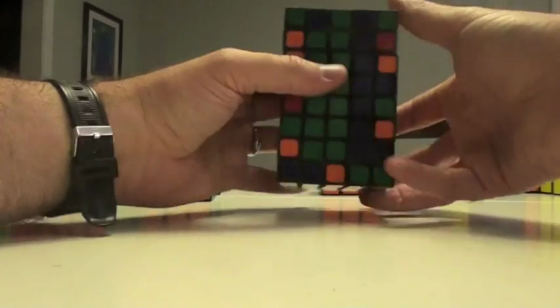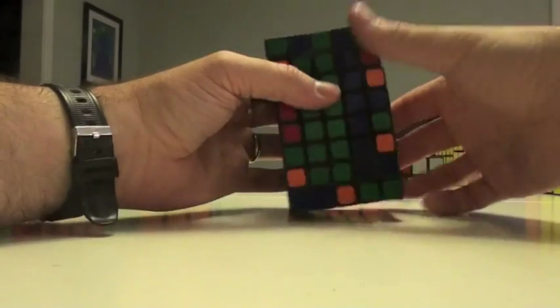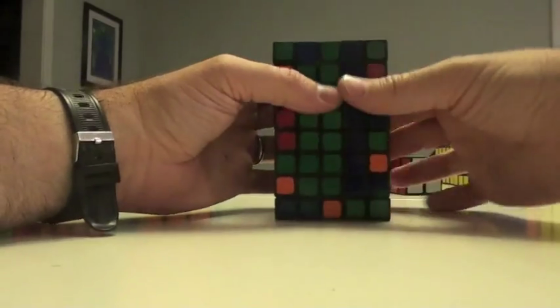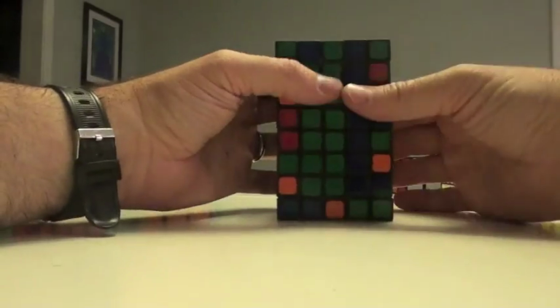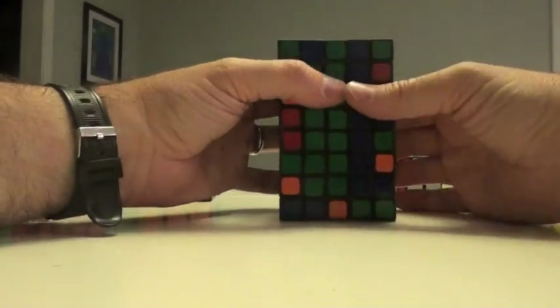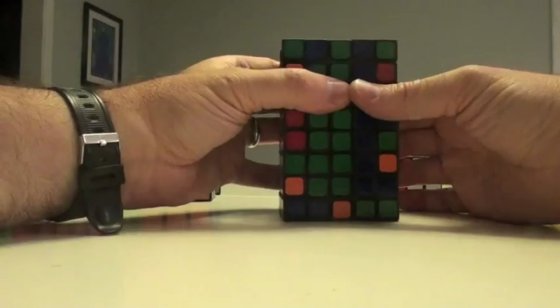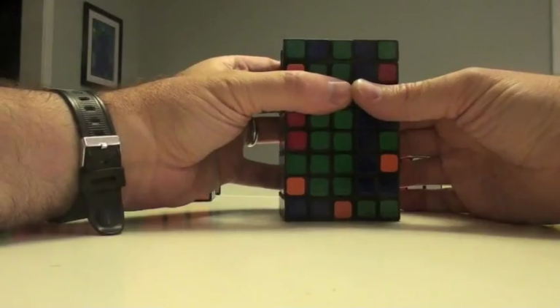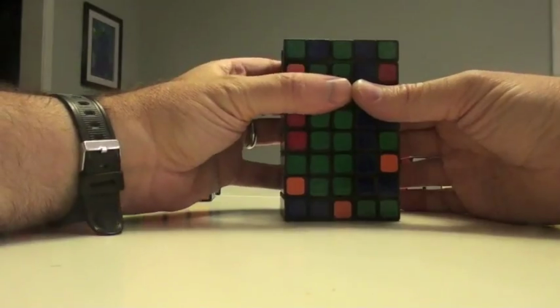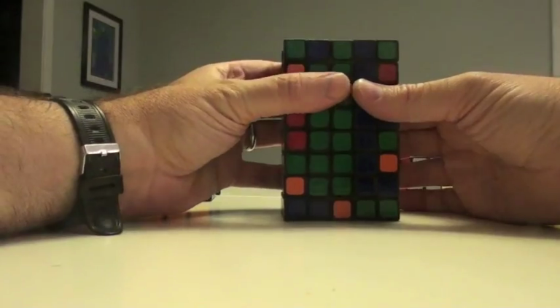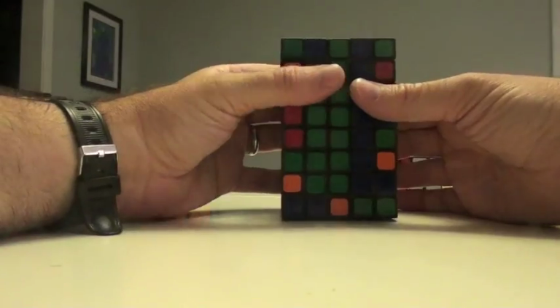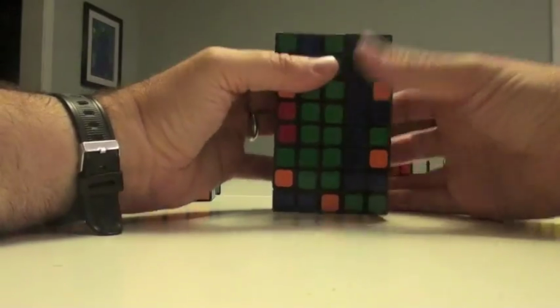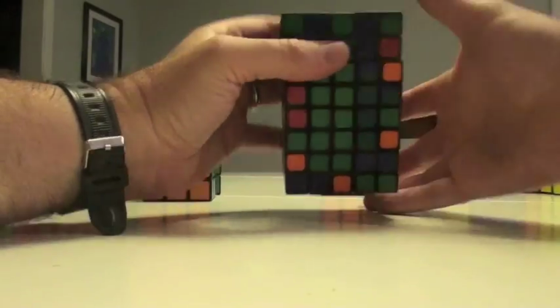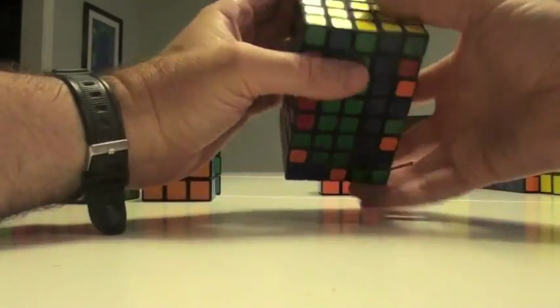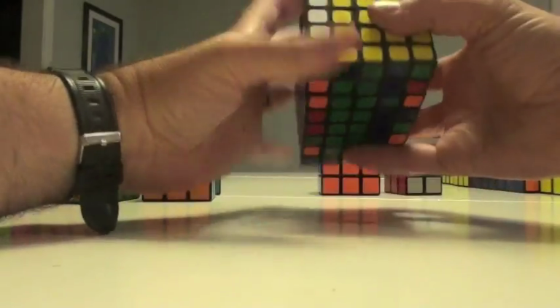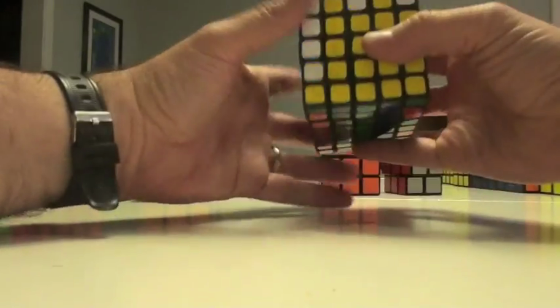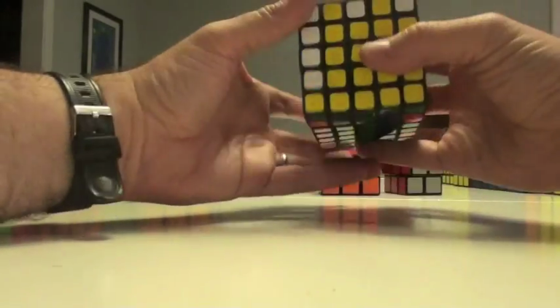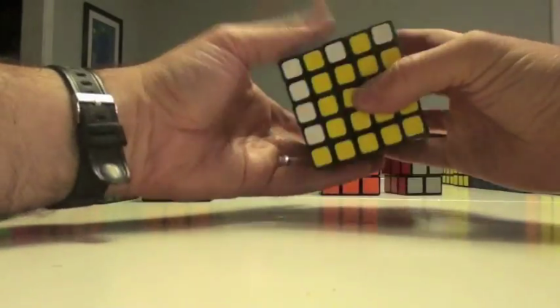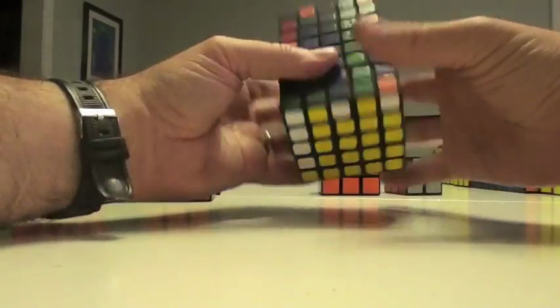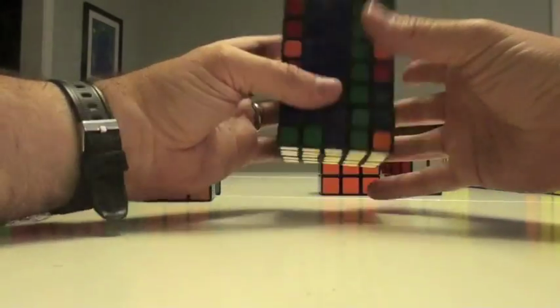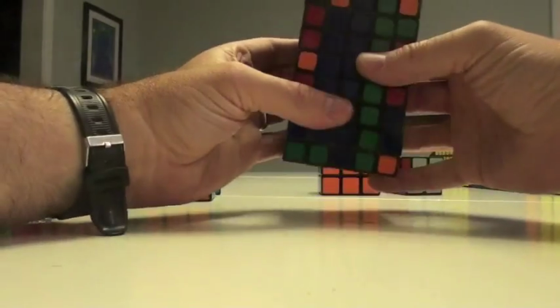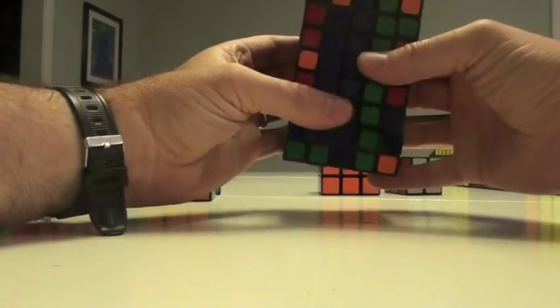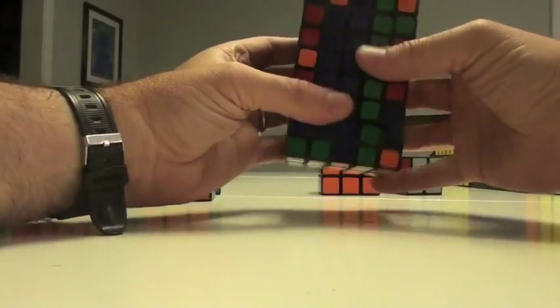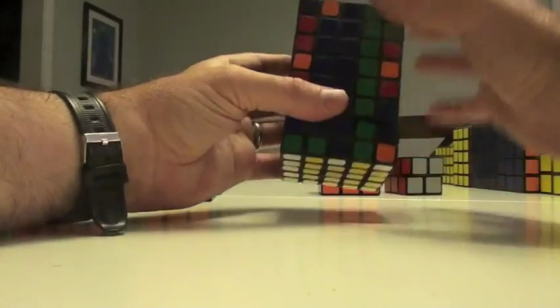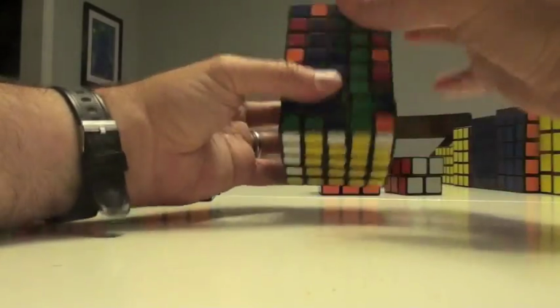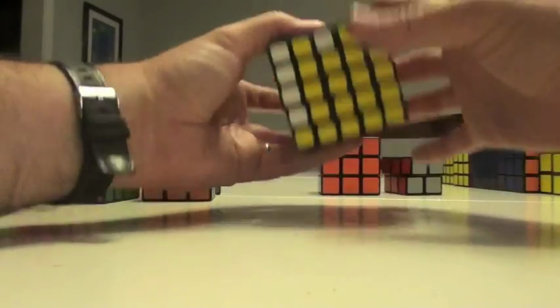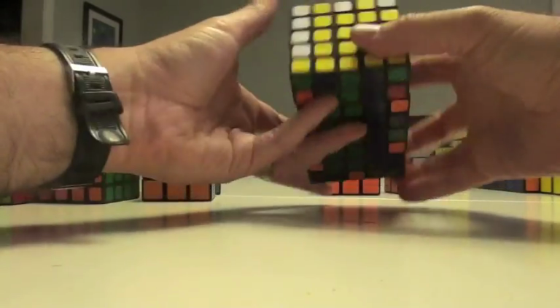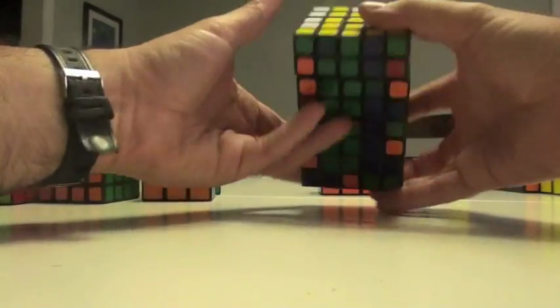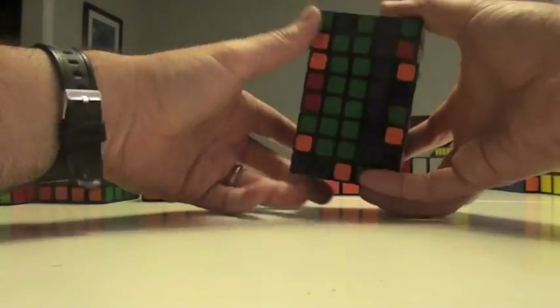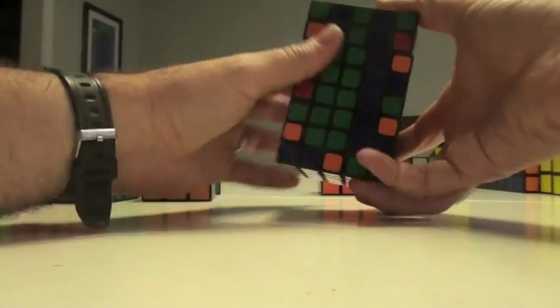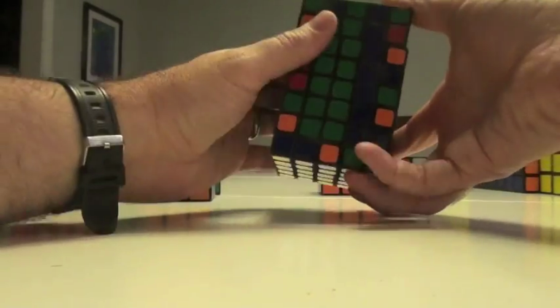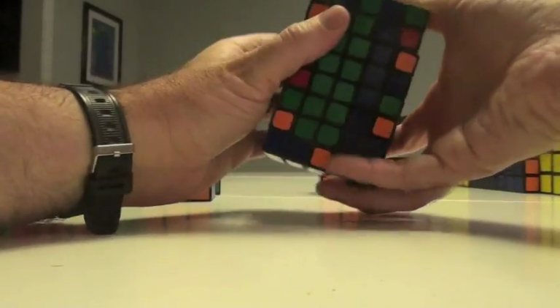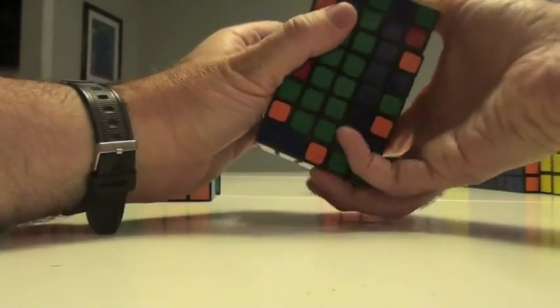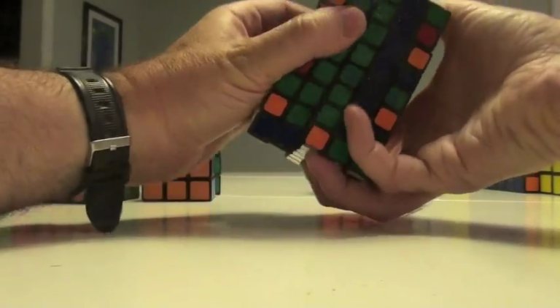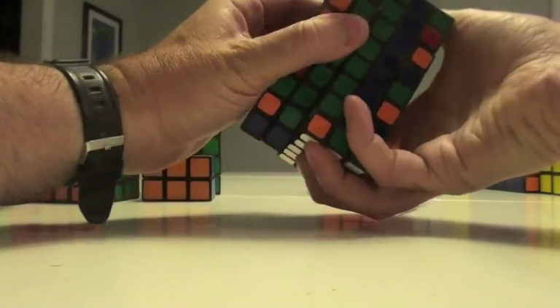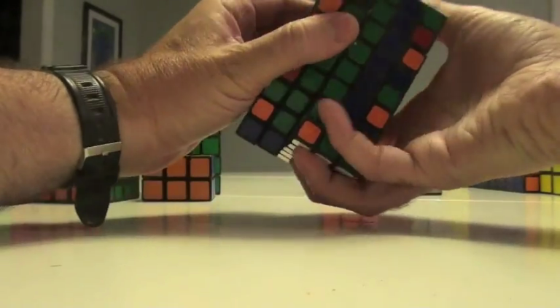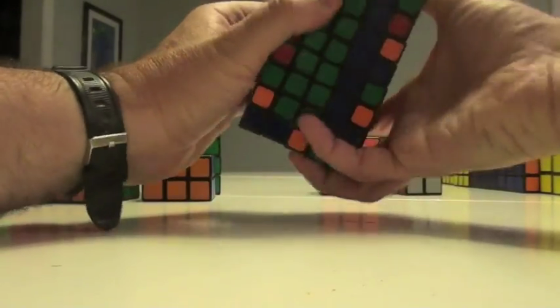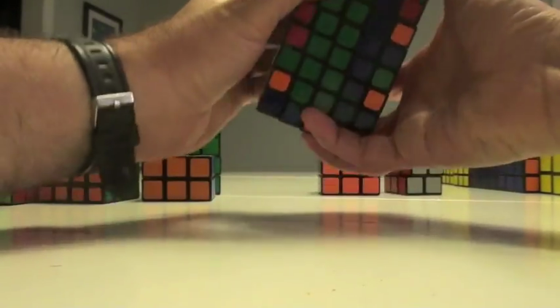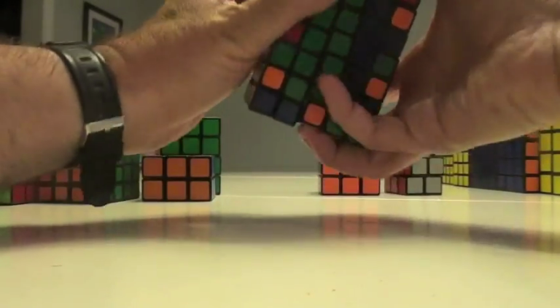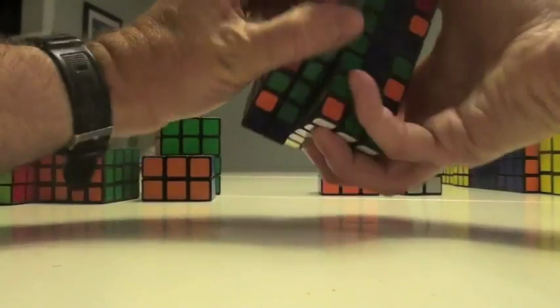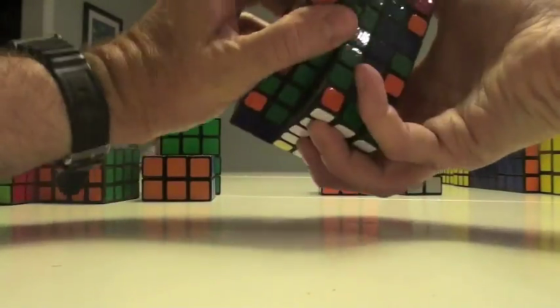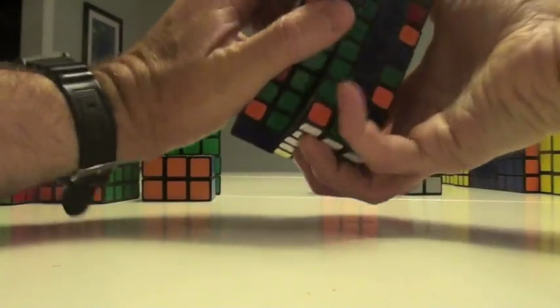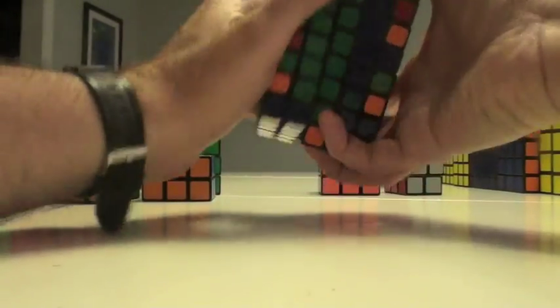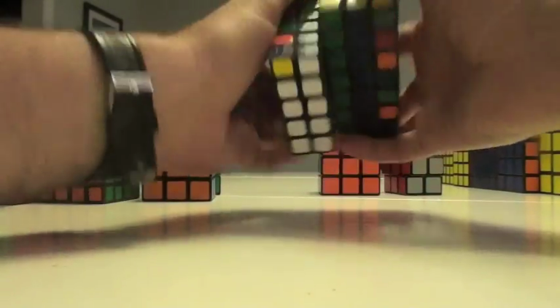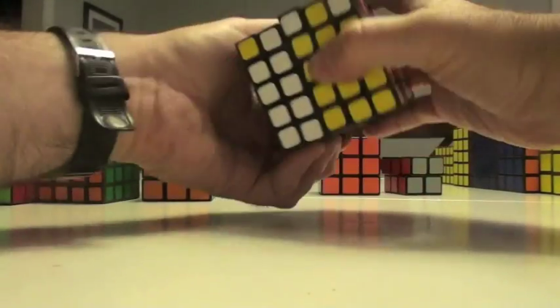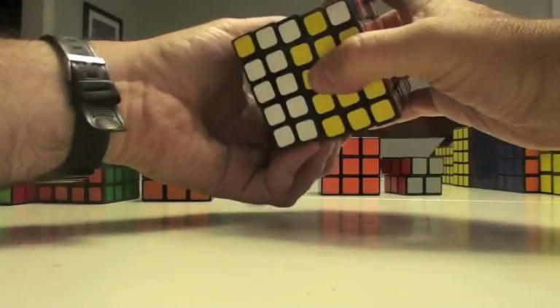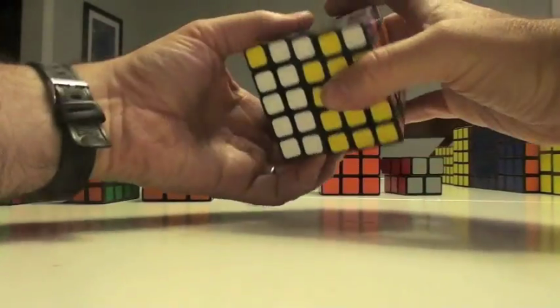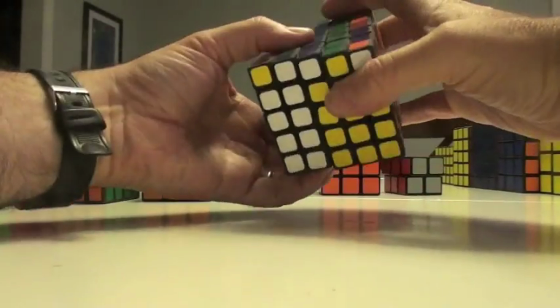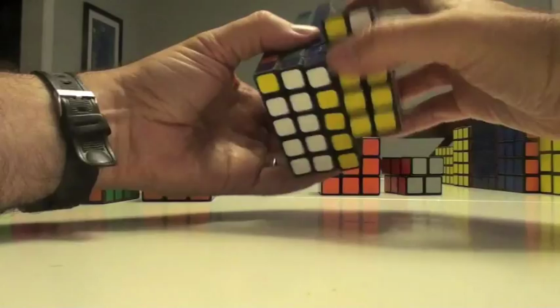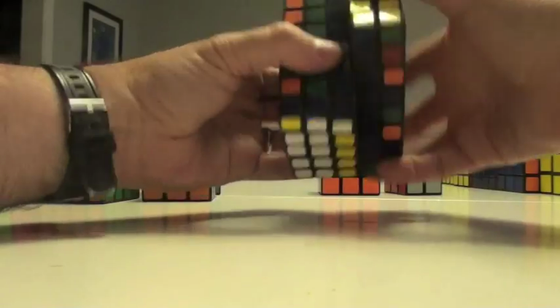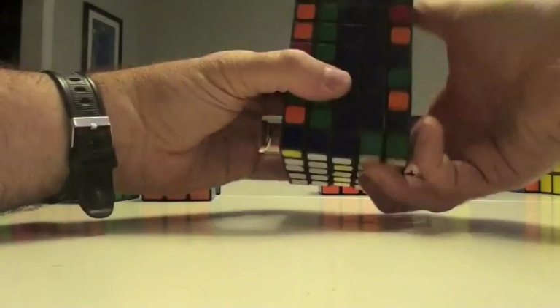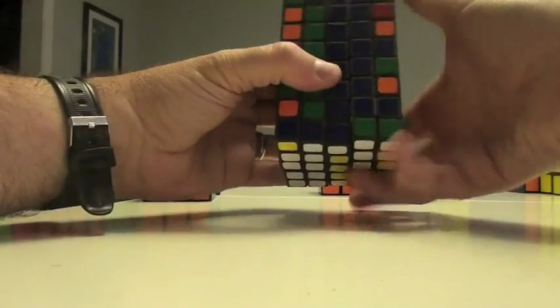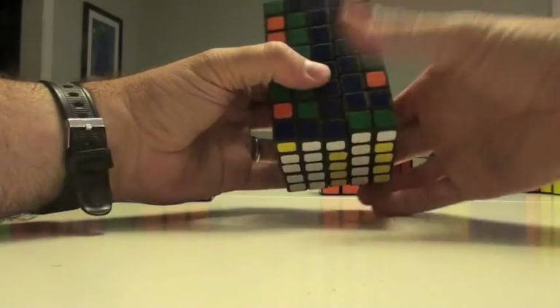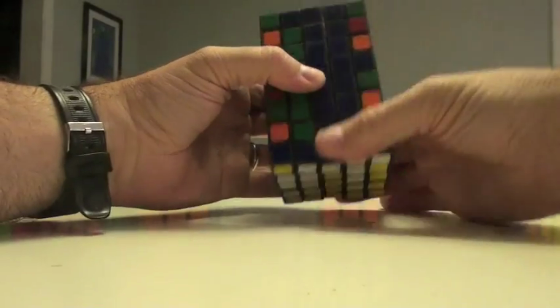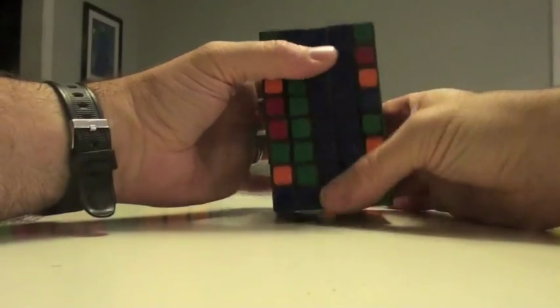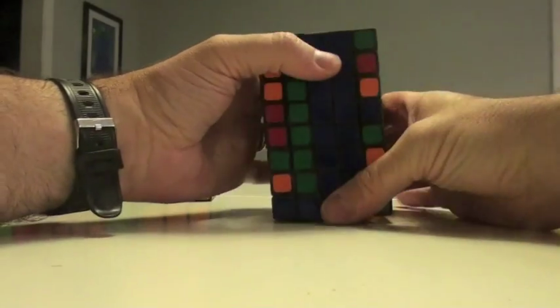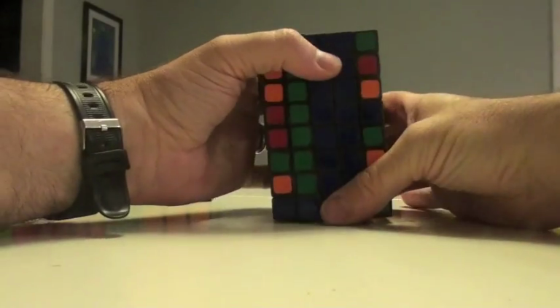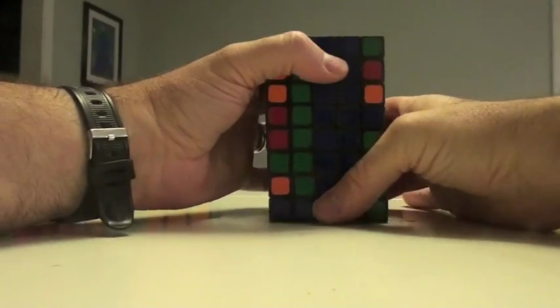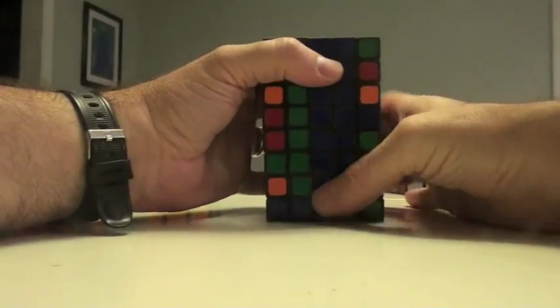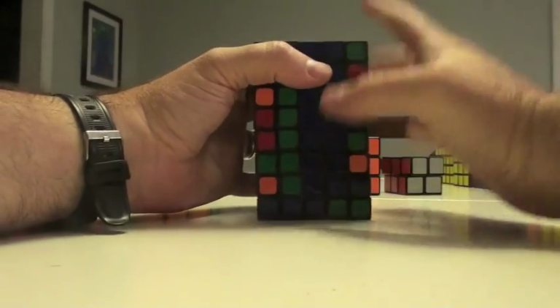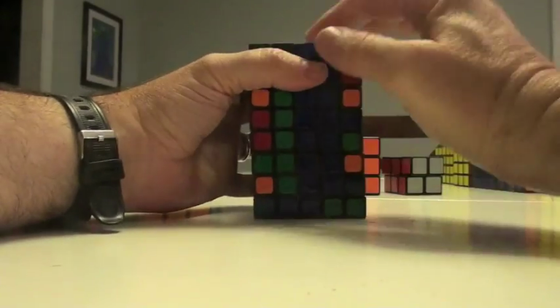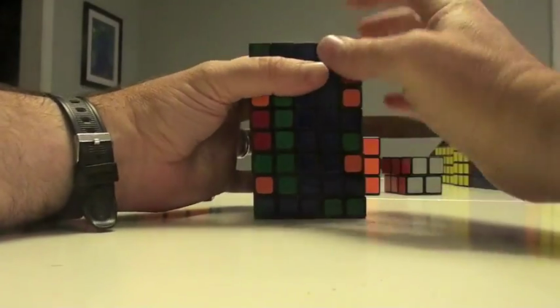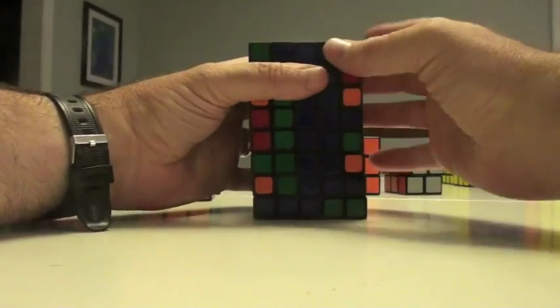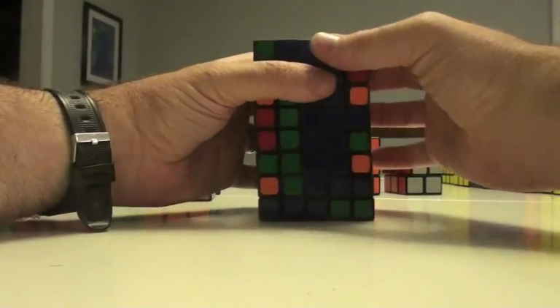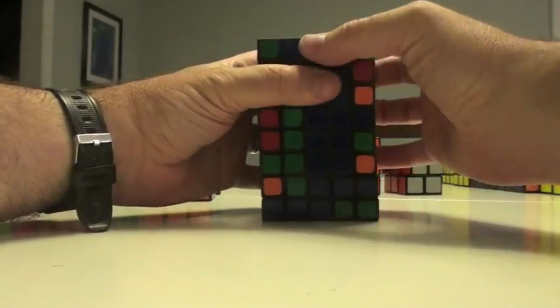We're just going to turn this in, turn this here, double turn, and move it back. Once I have that, I find the middle again — it's right over here. So double turn, and bang. So this is in.